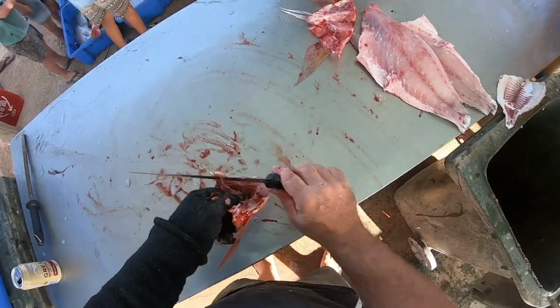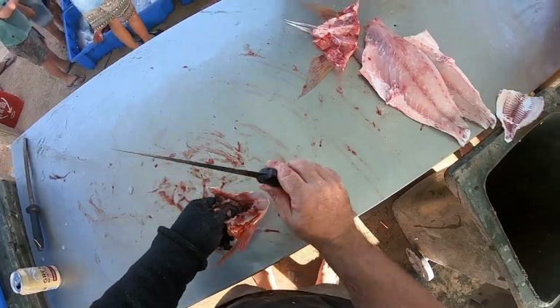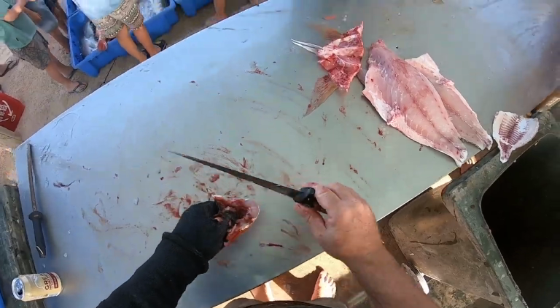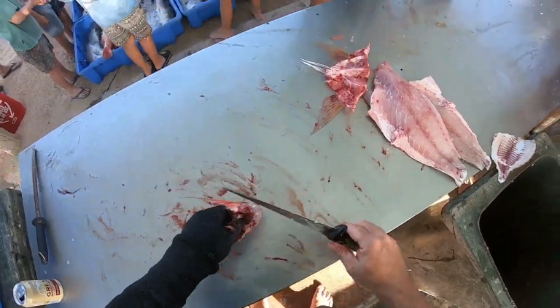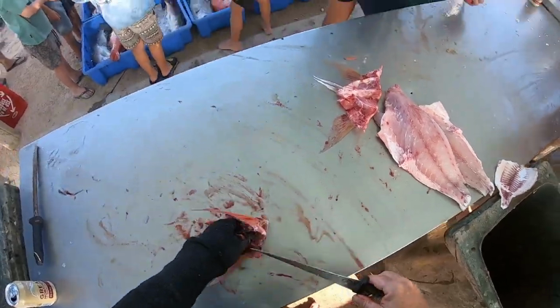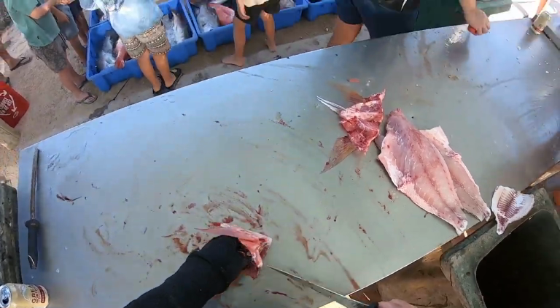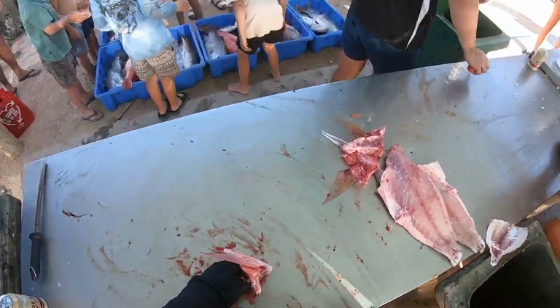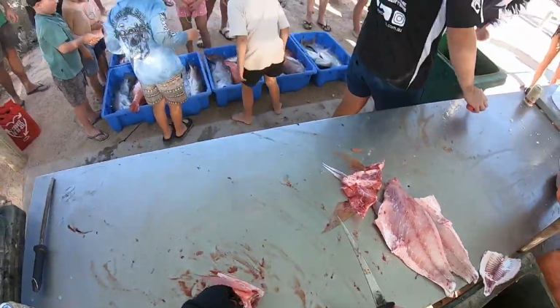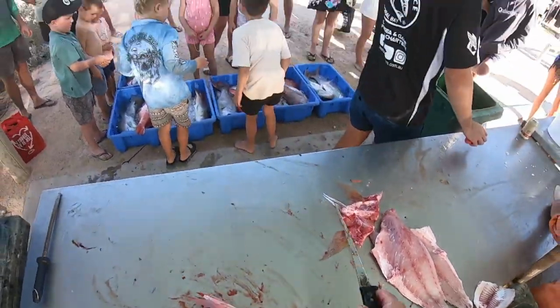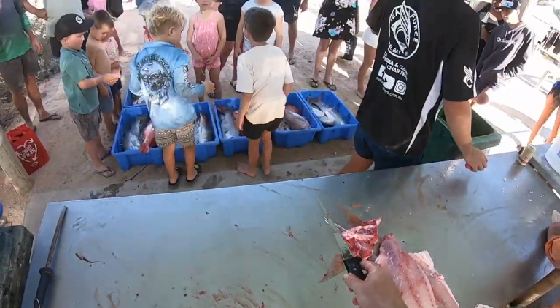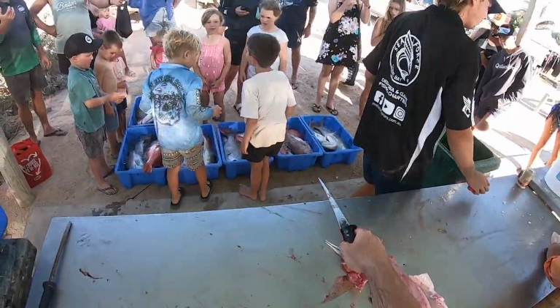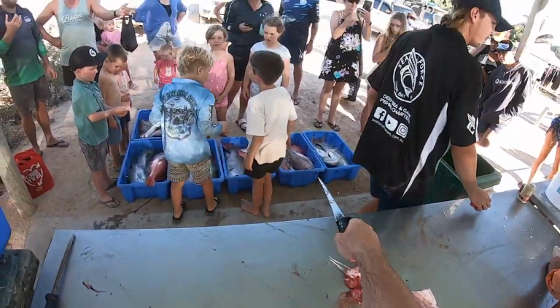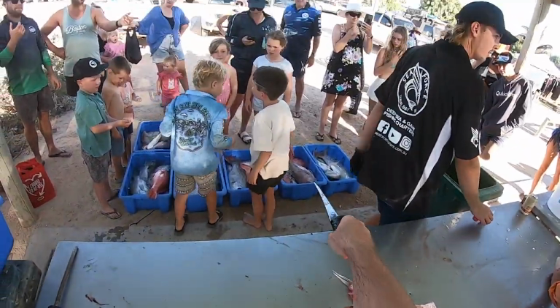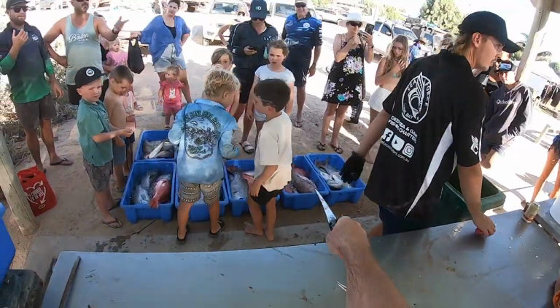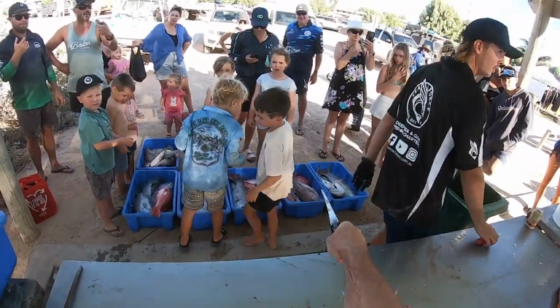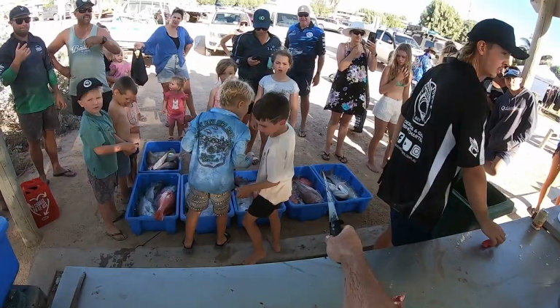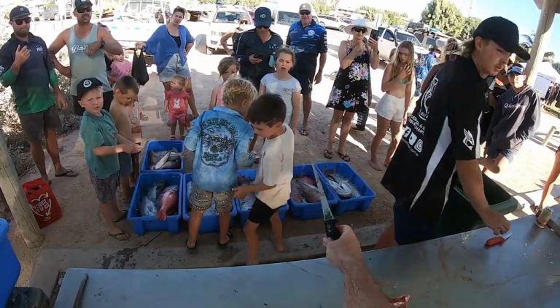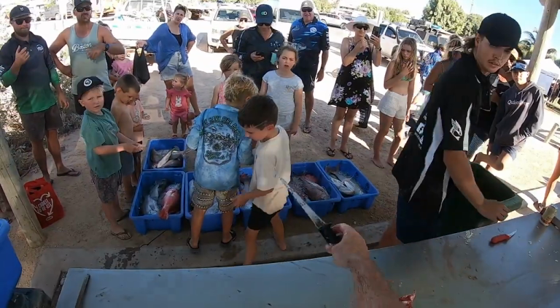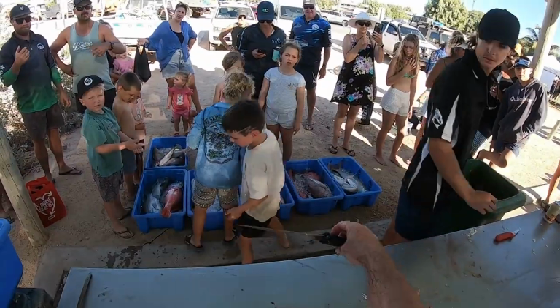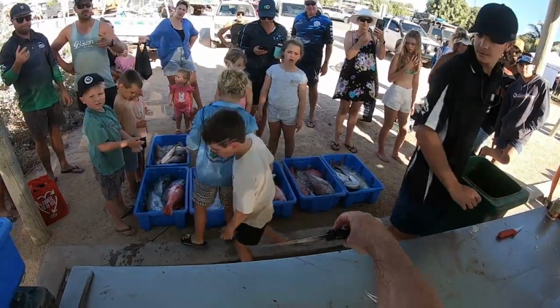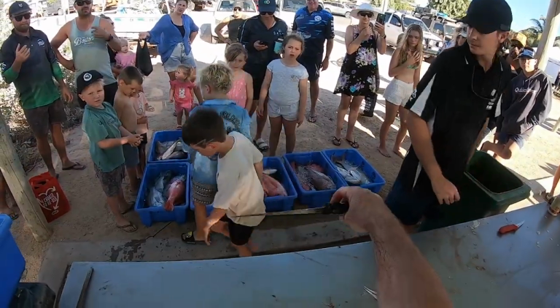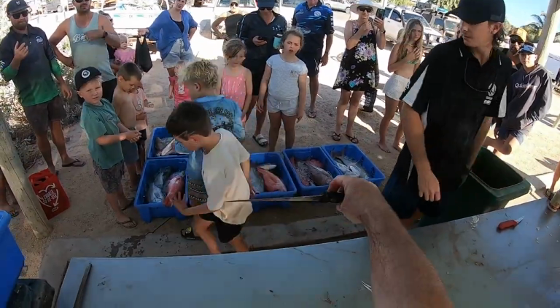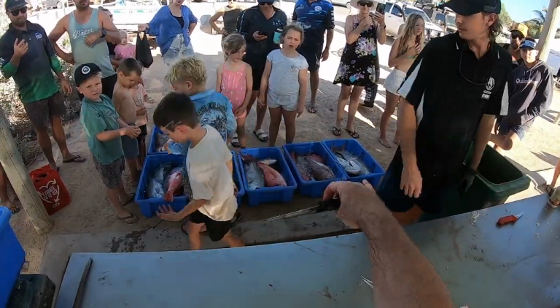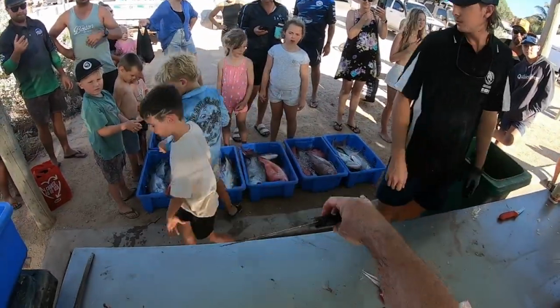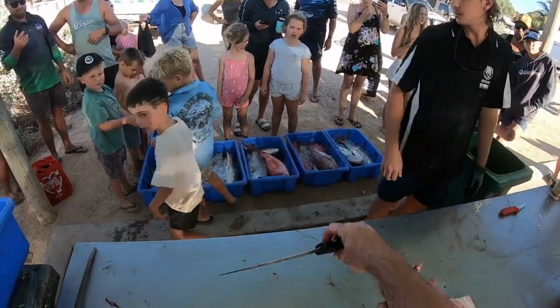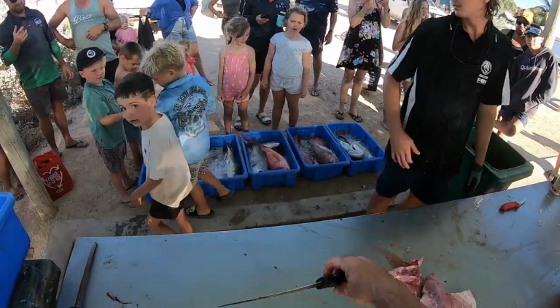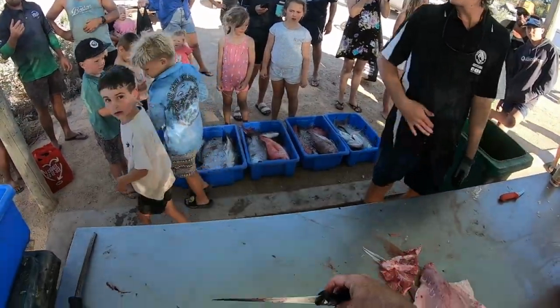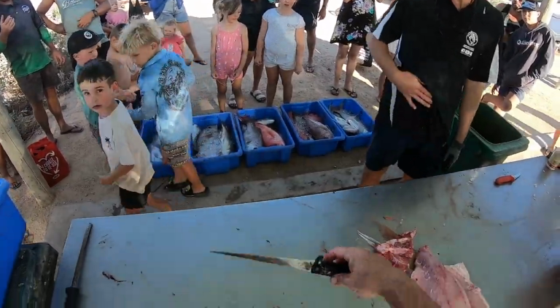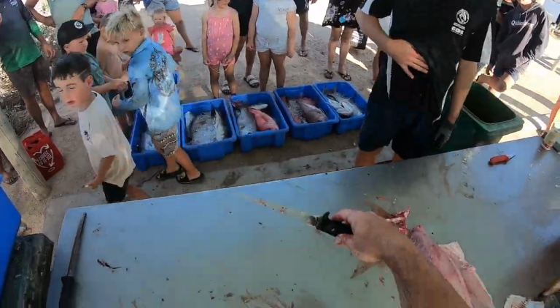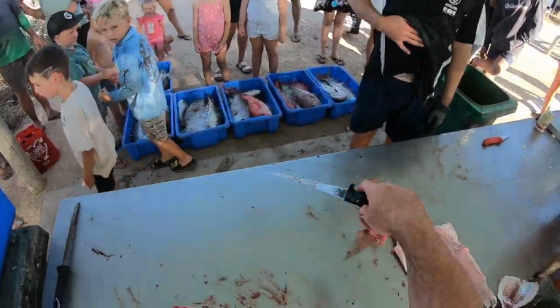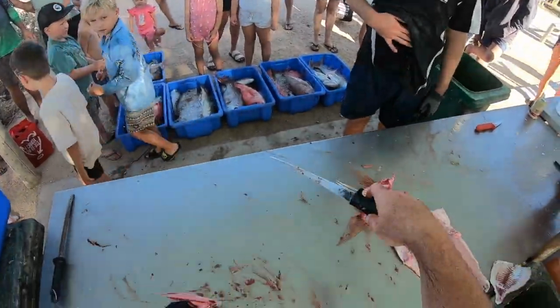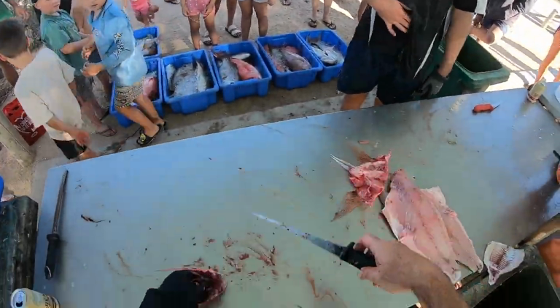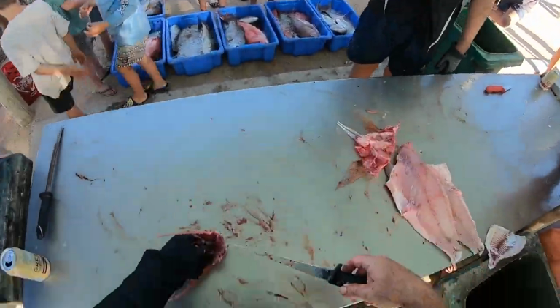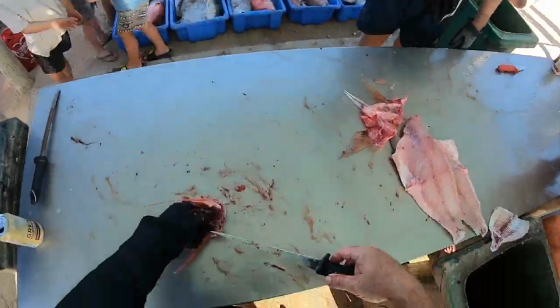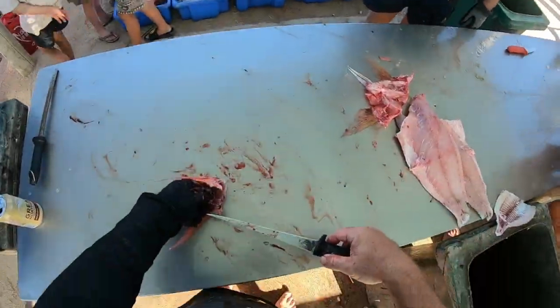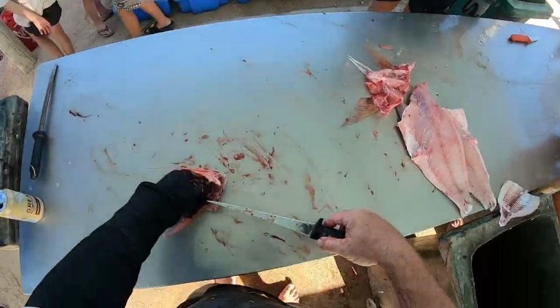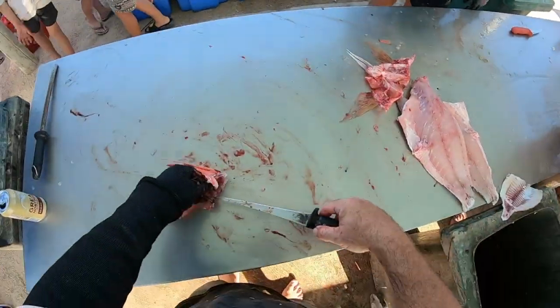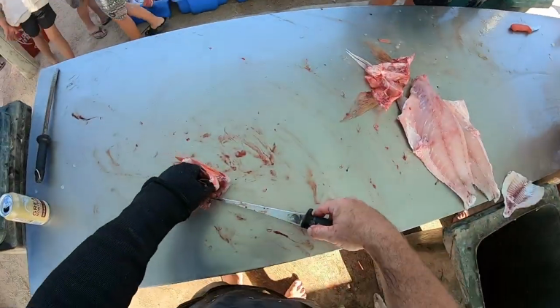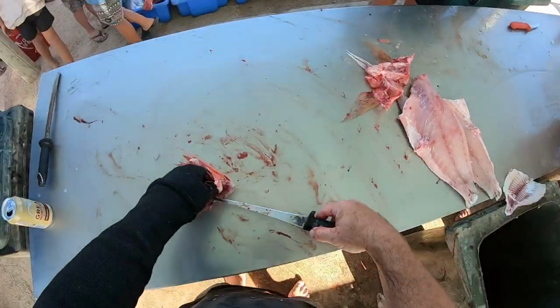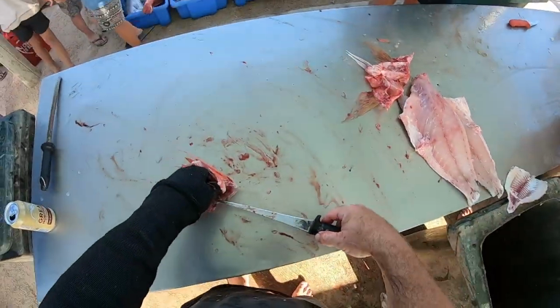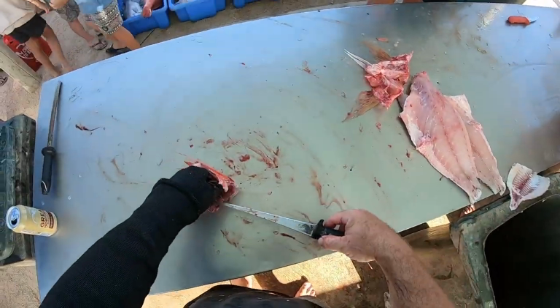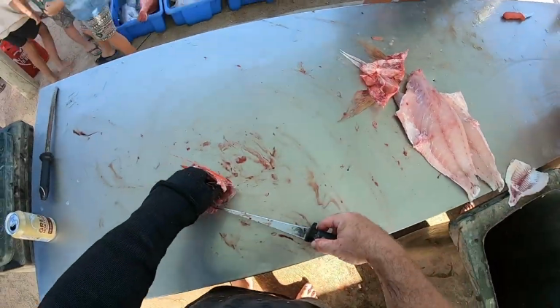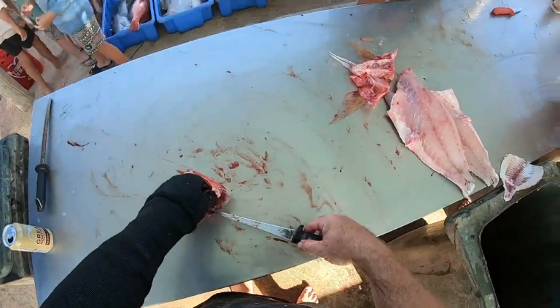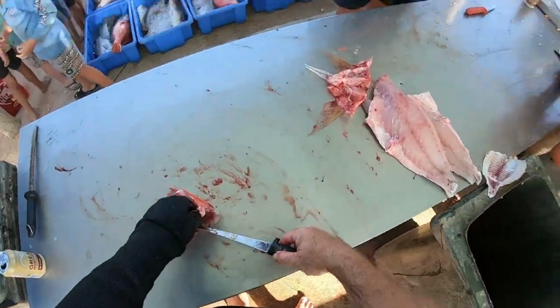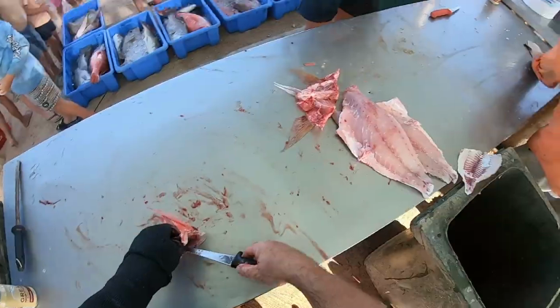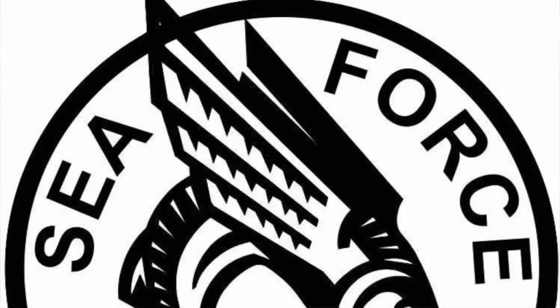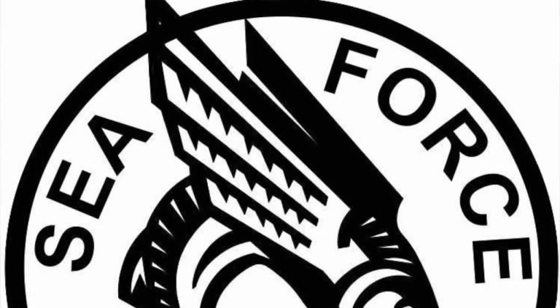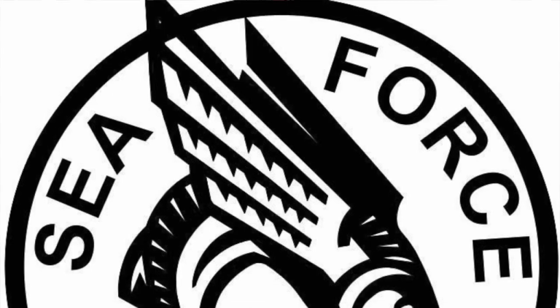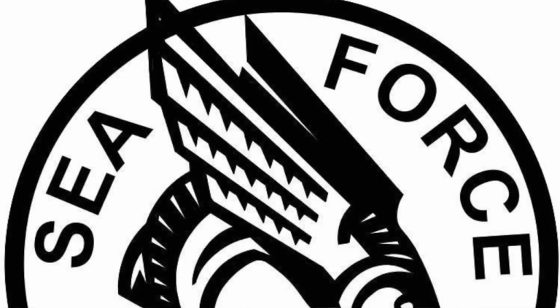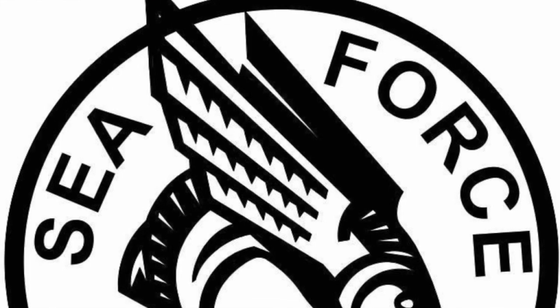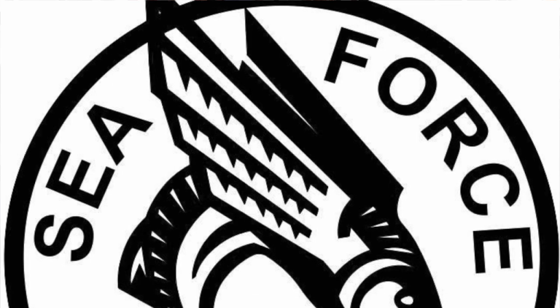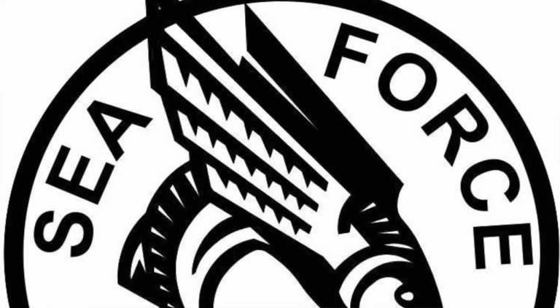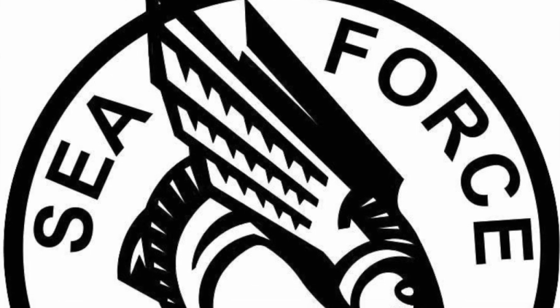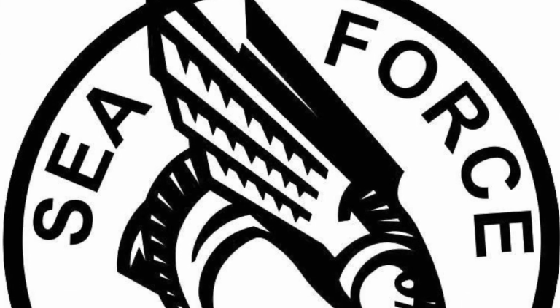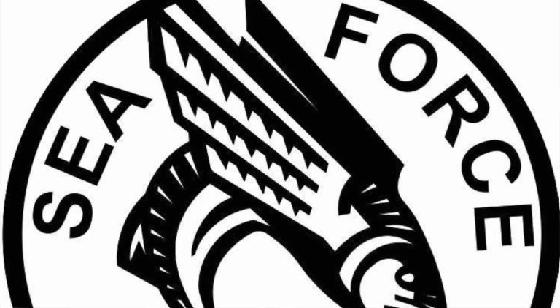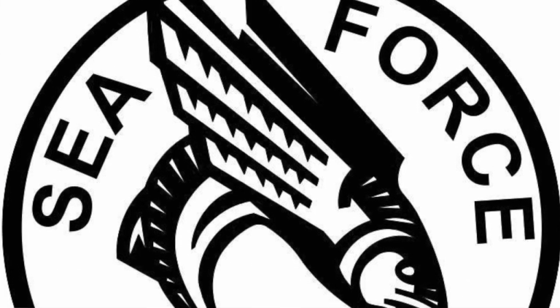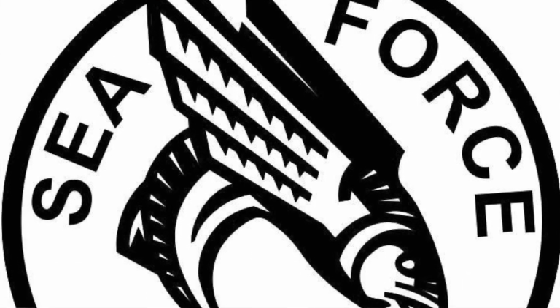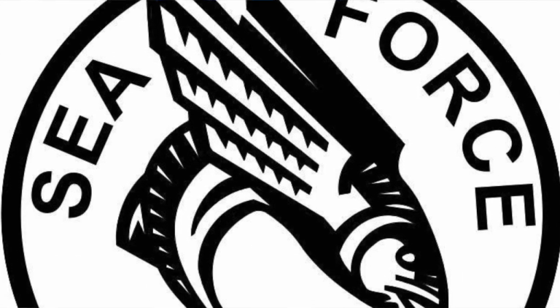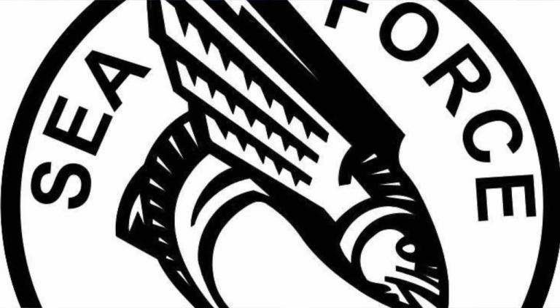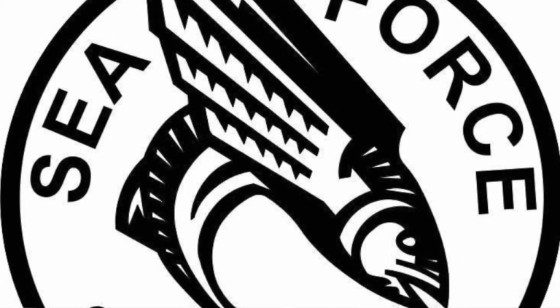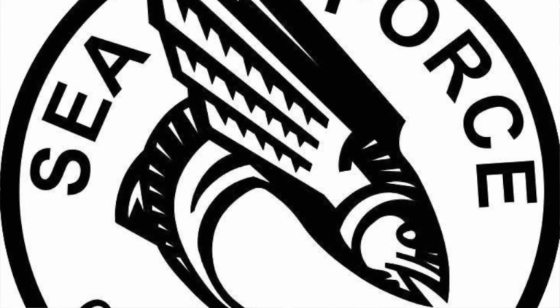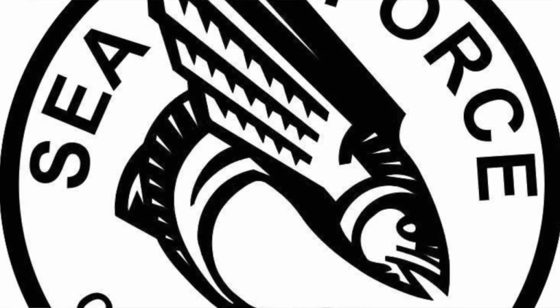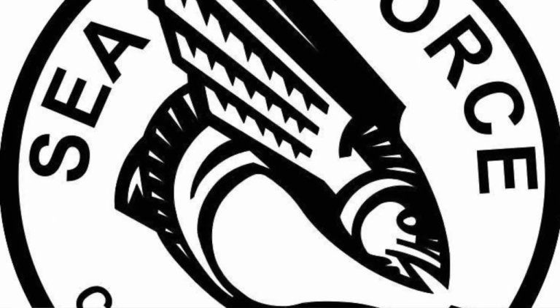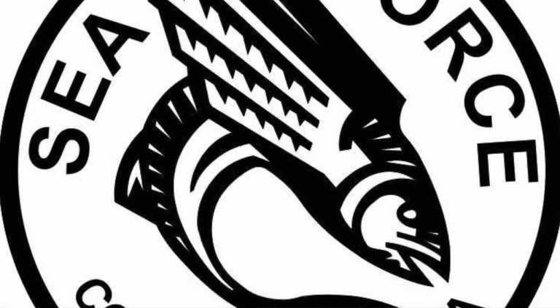Hey guys, stay that side of the tubs because Brock's got a knife and he's been drinking.